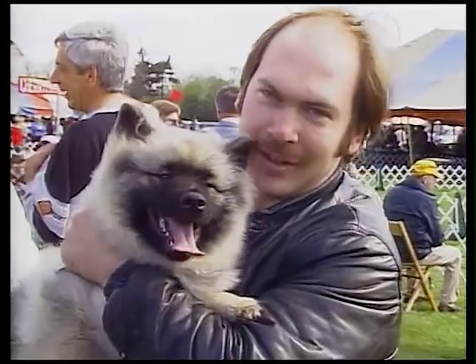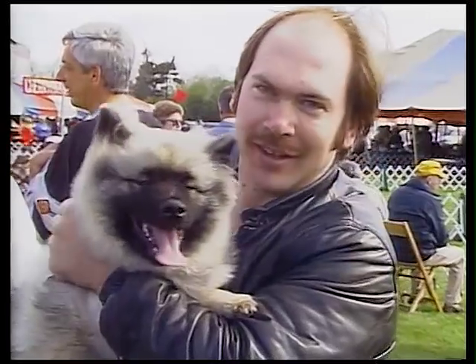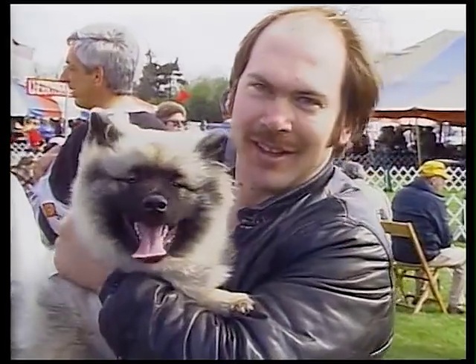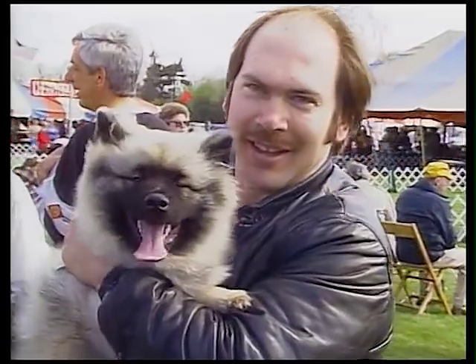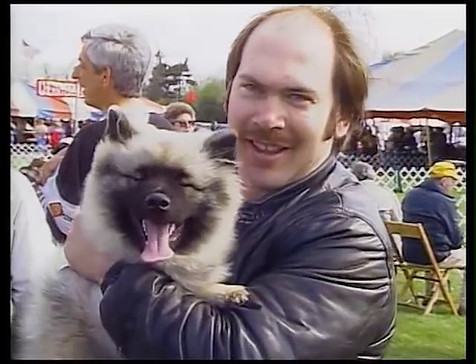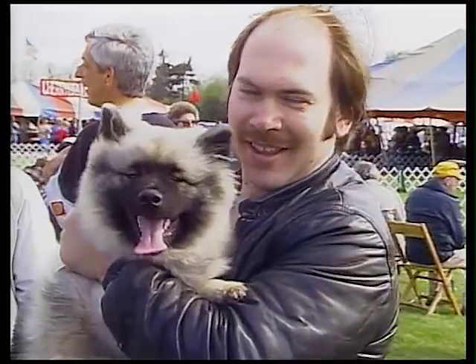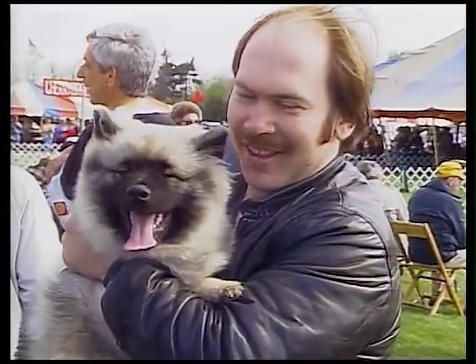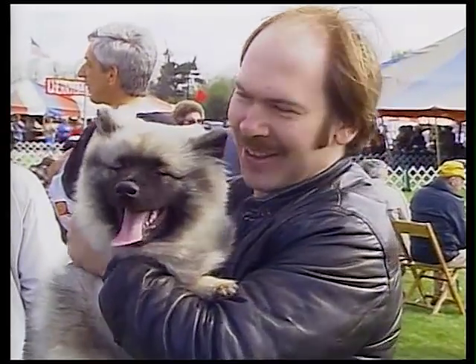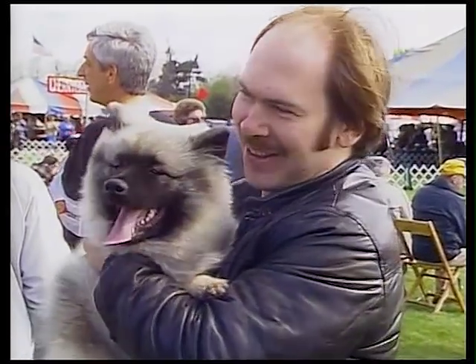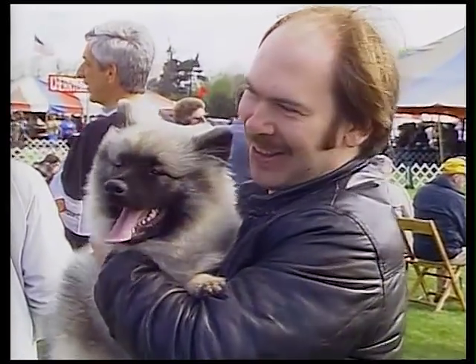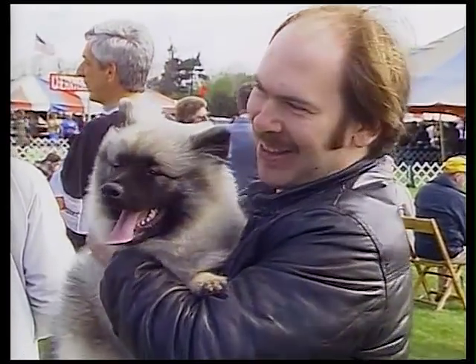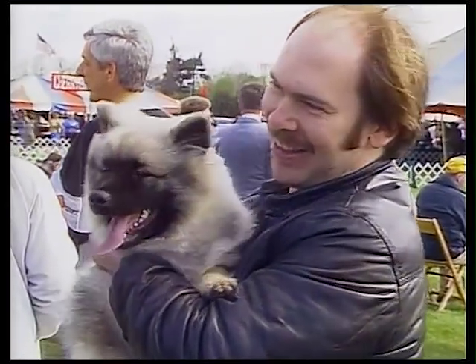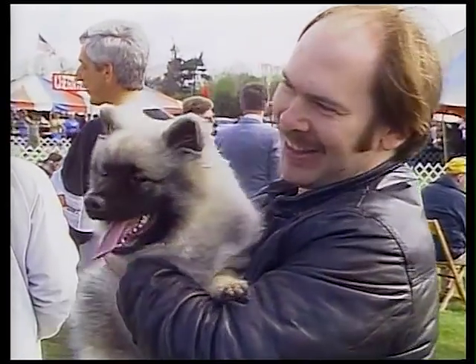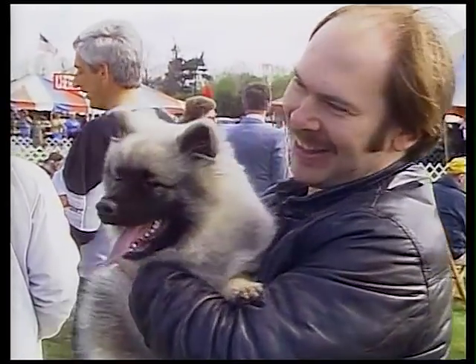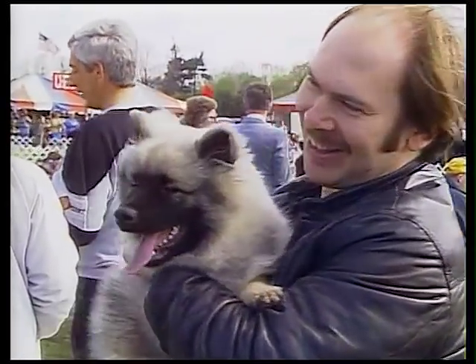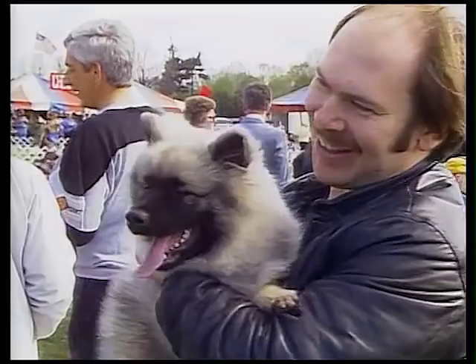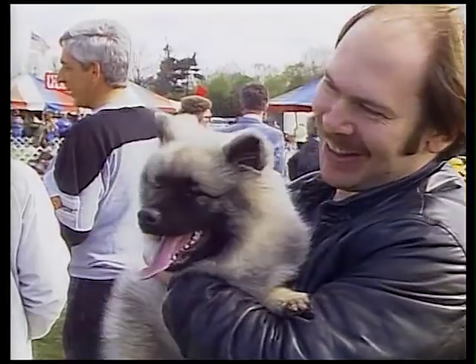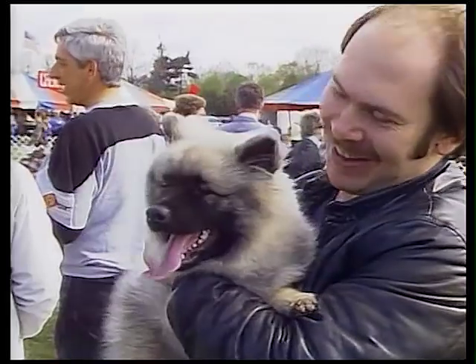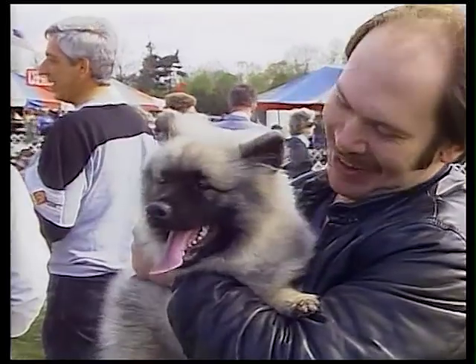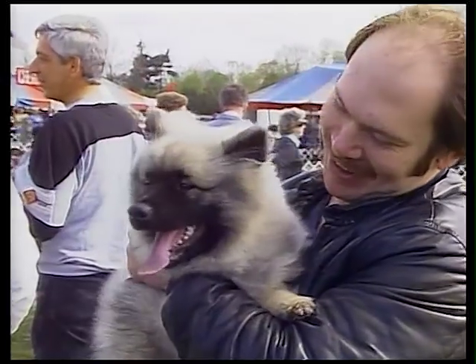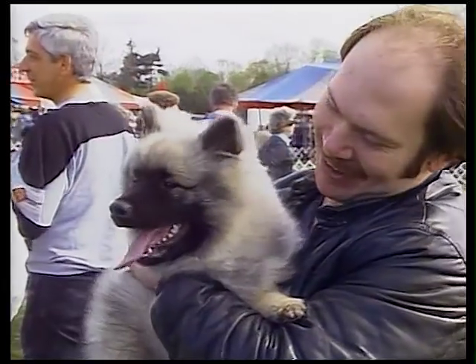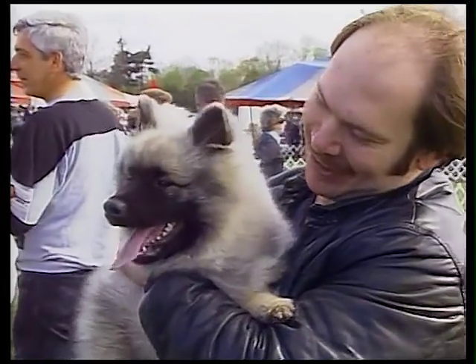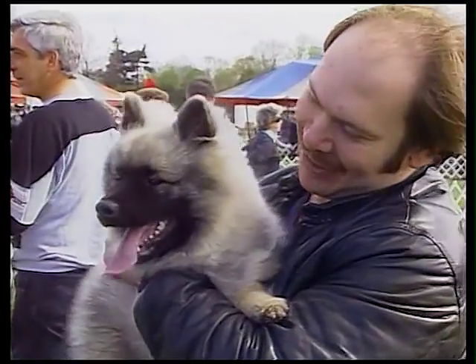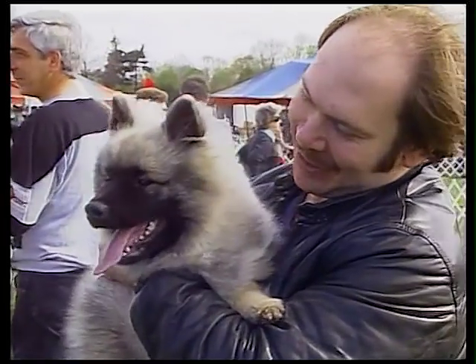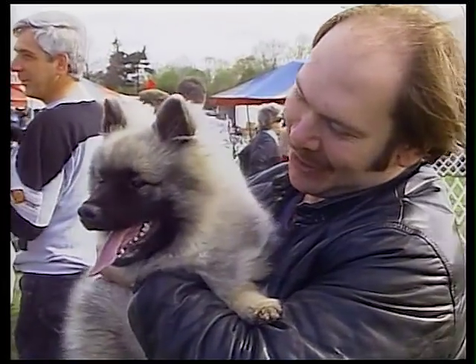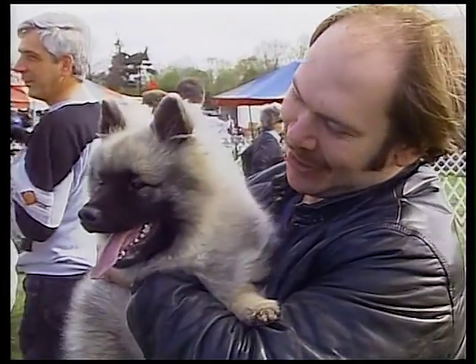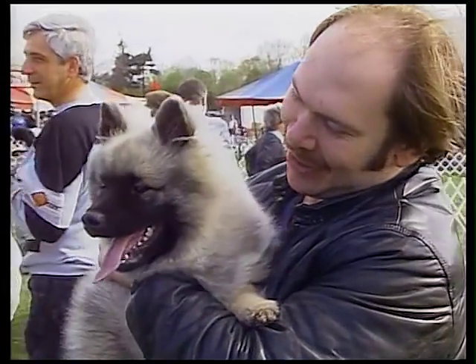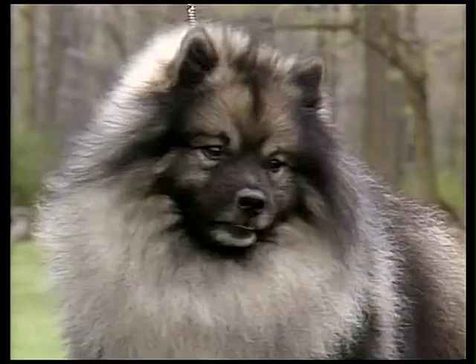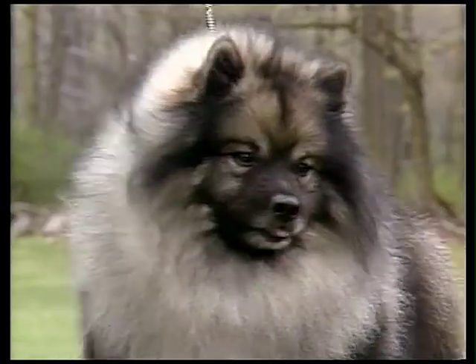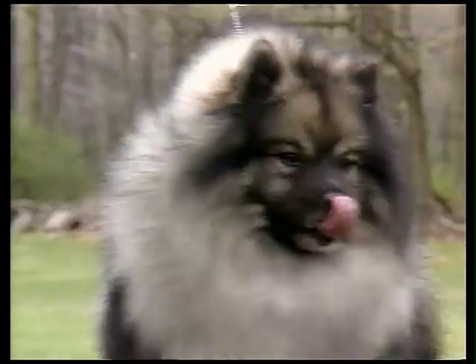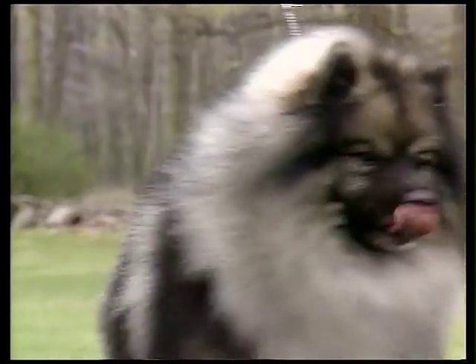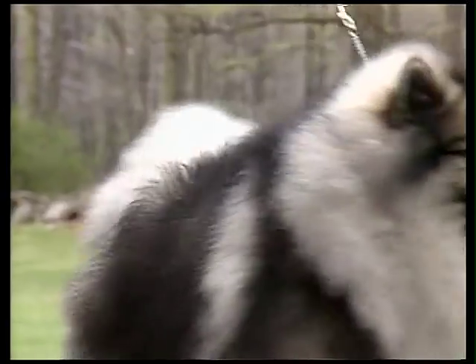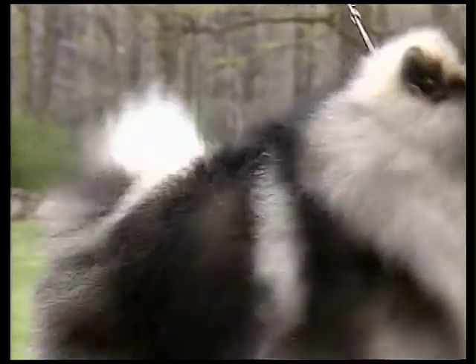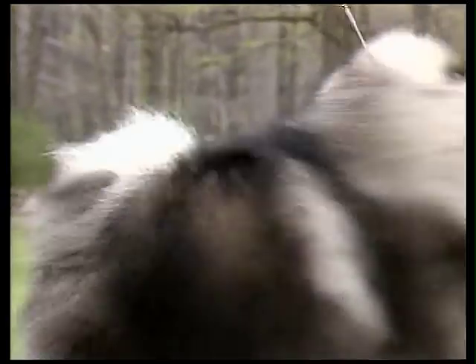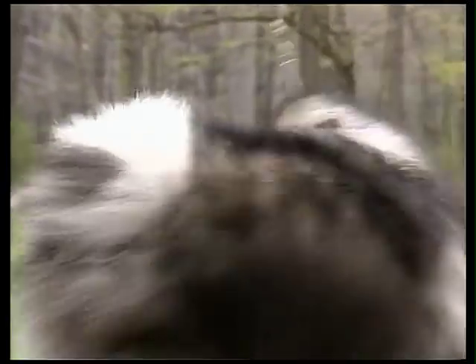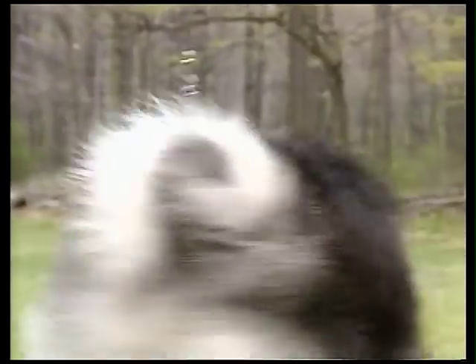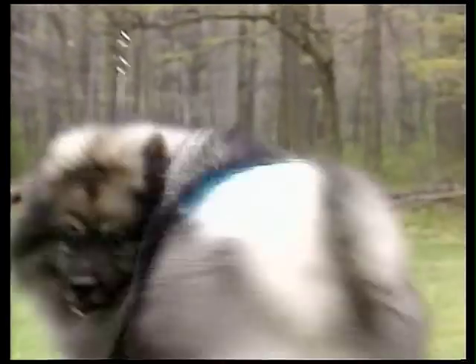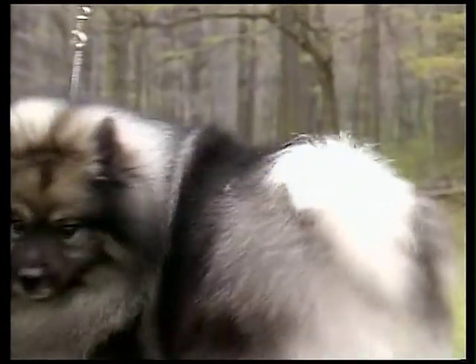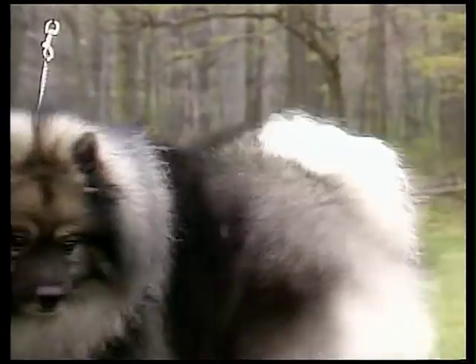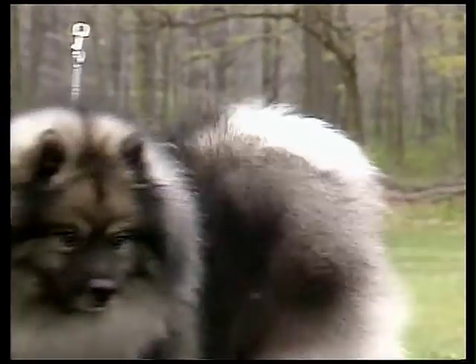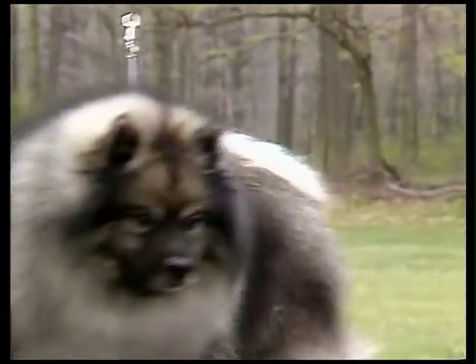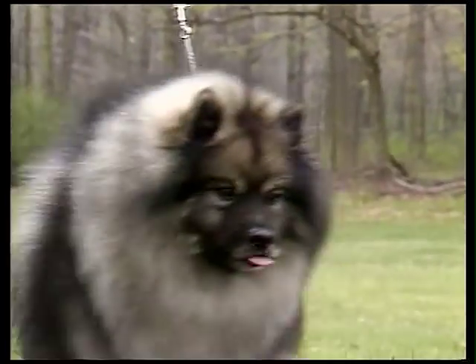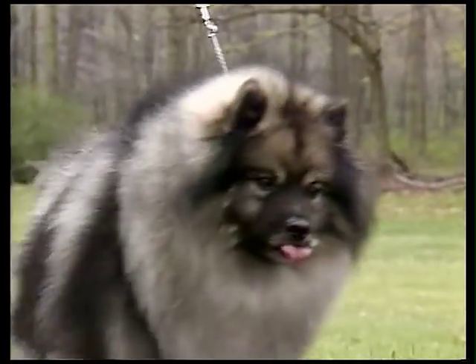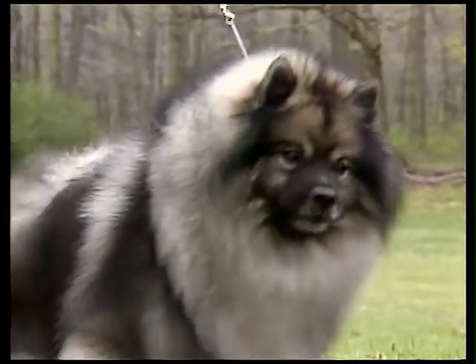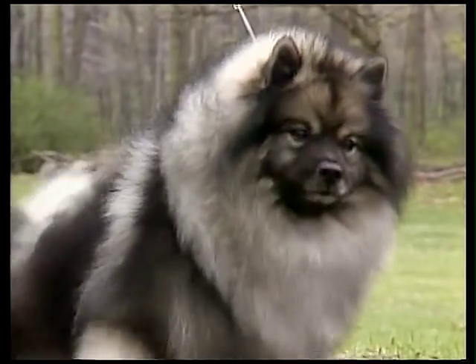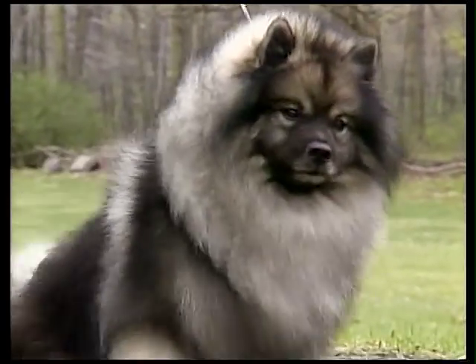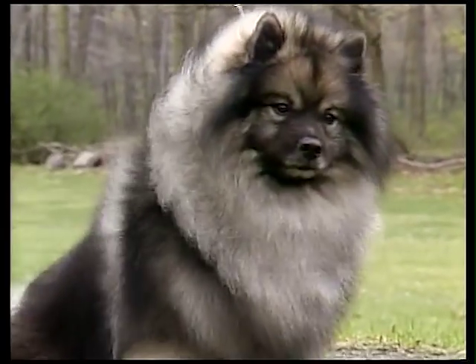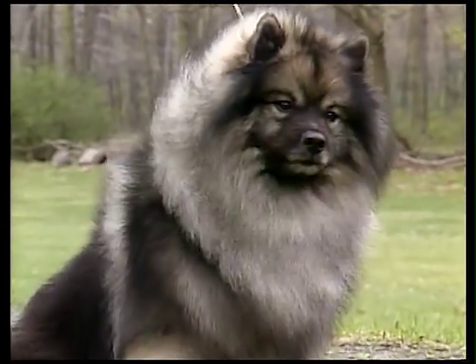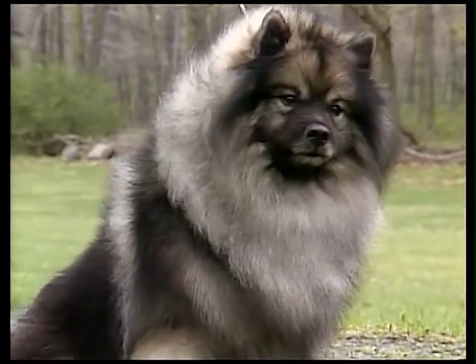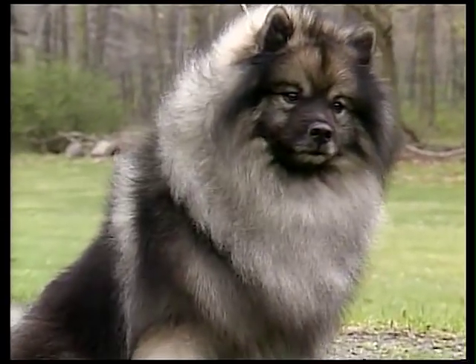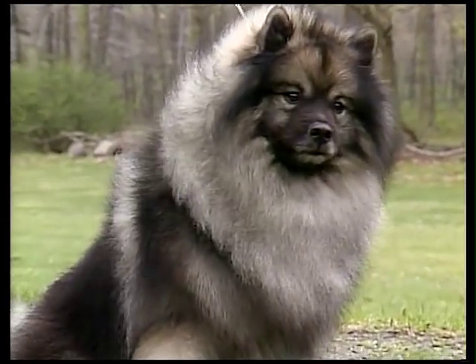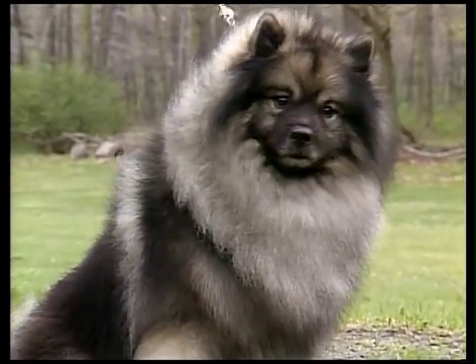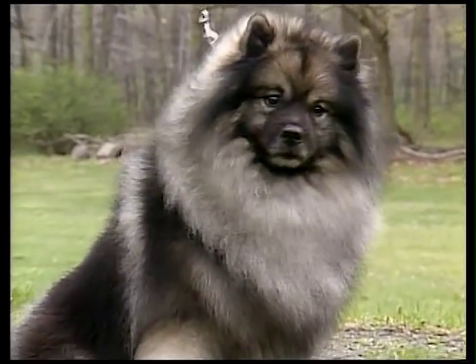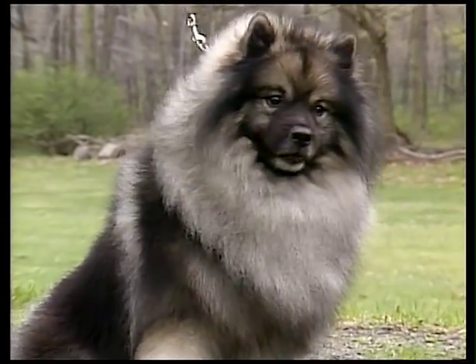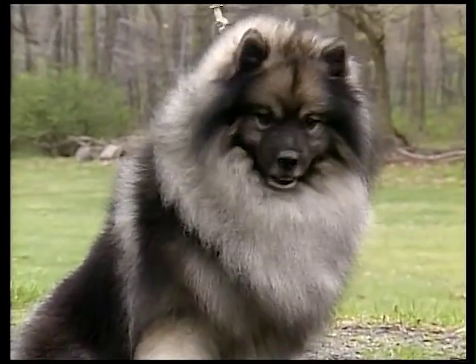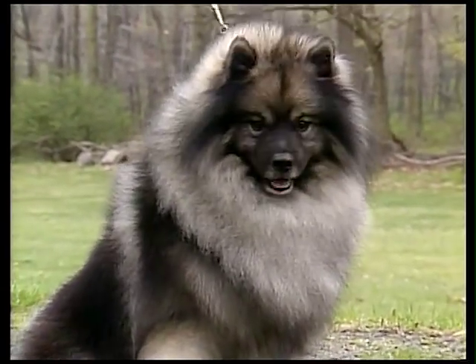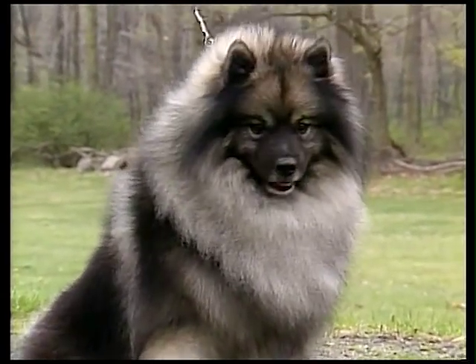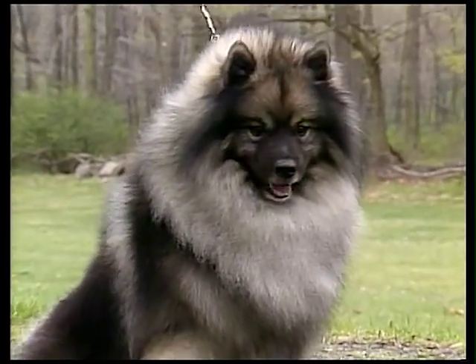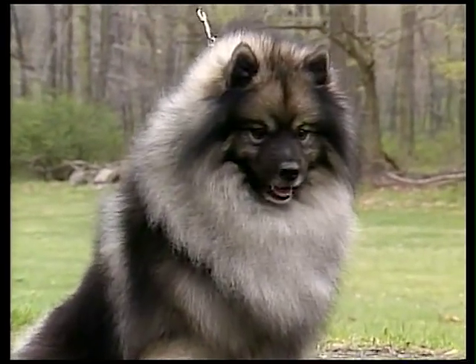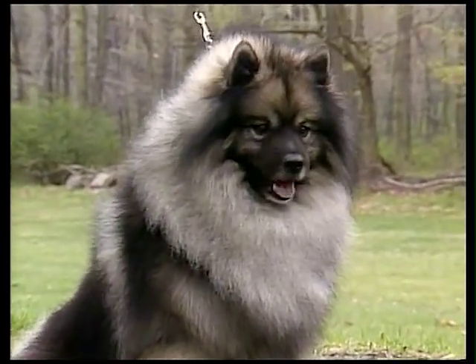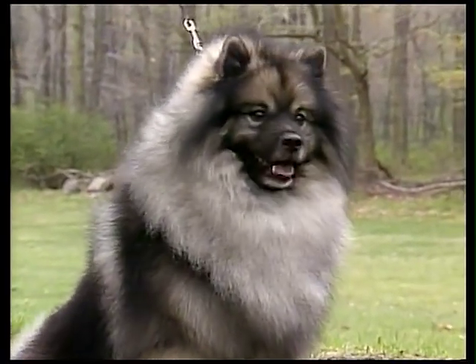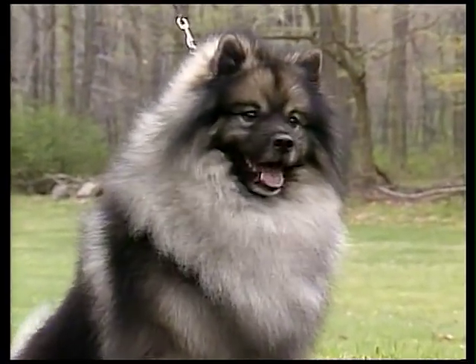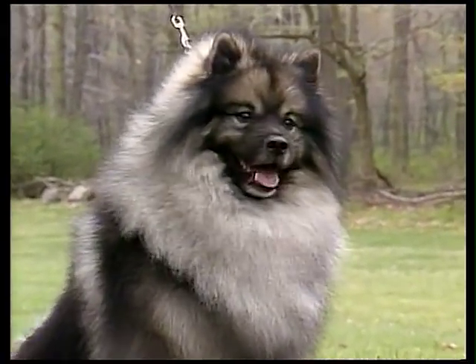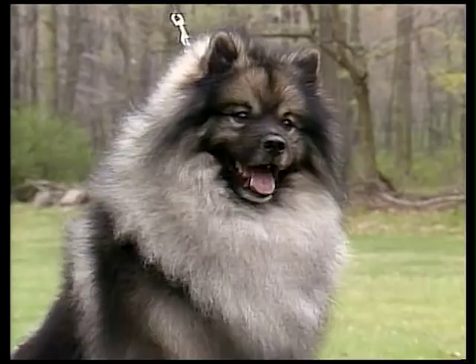They are ideal pets and companions, who are playful and affectionate, and show a true love of life.